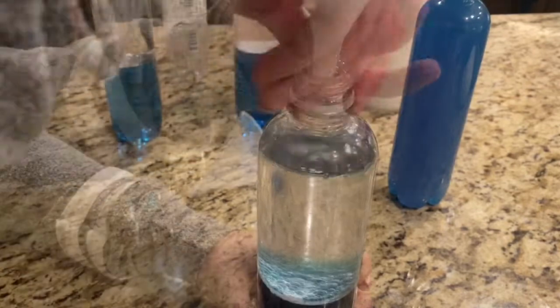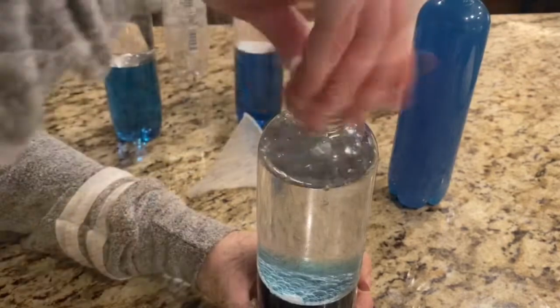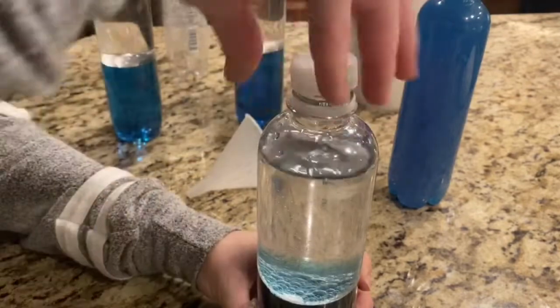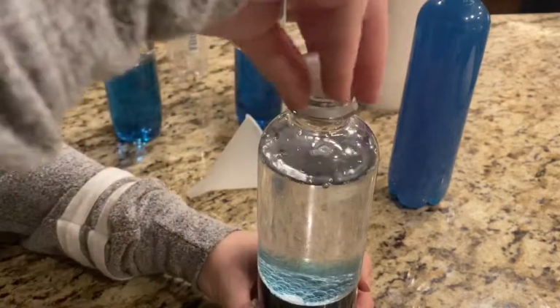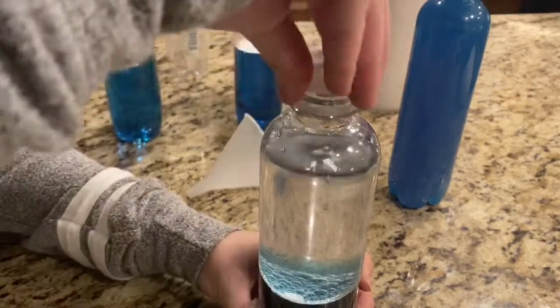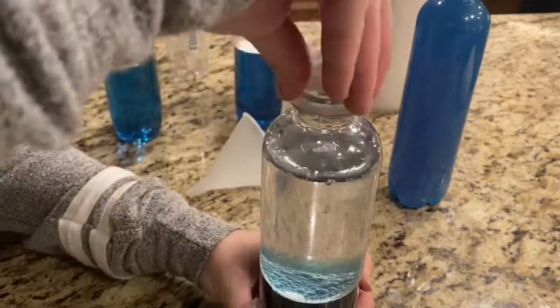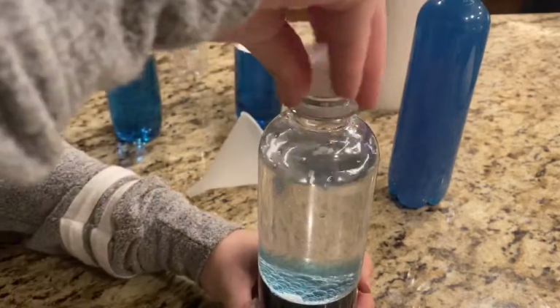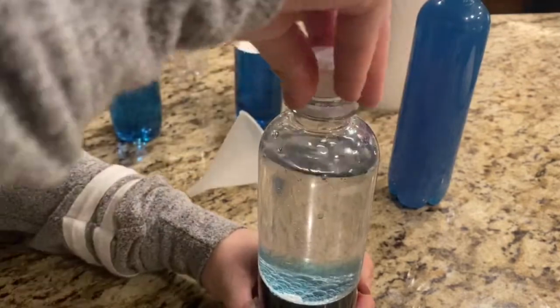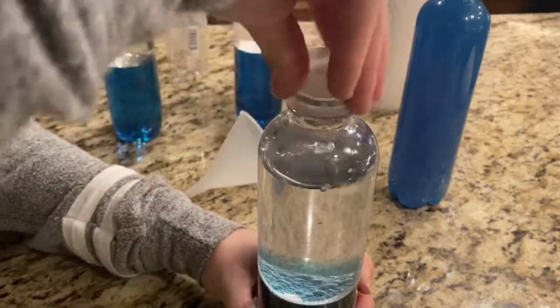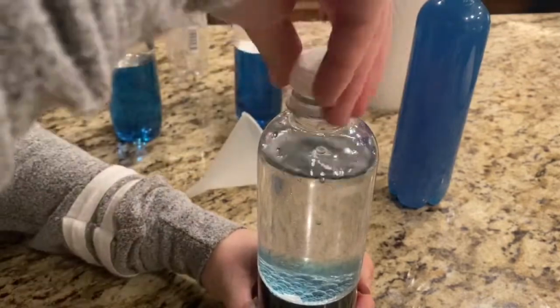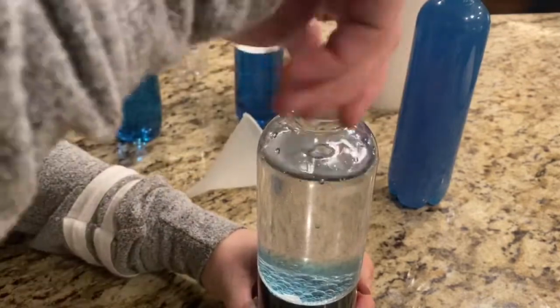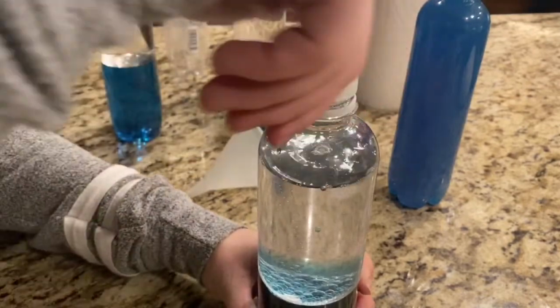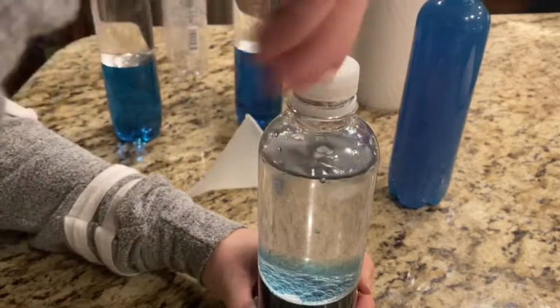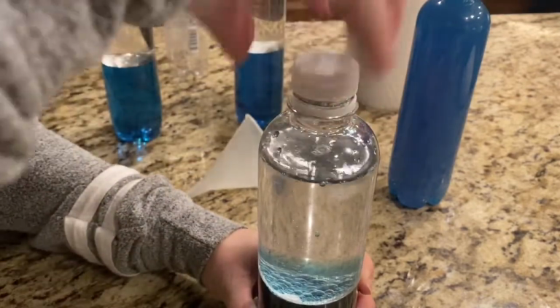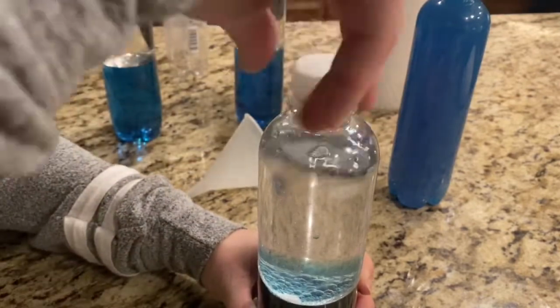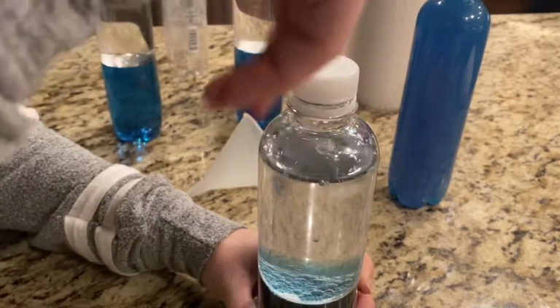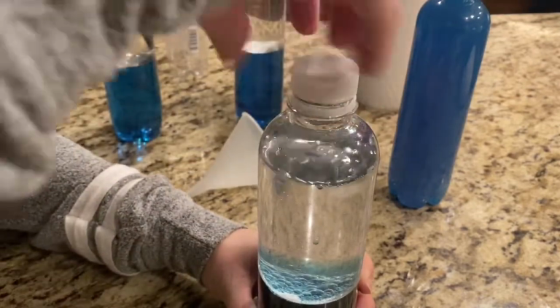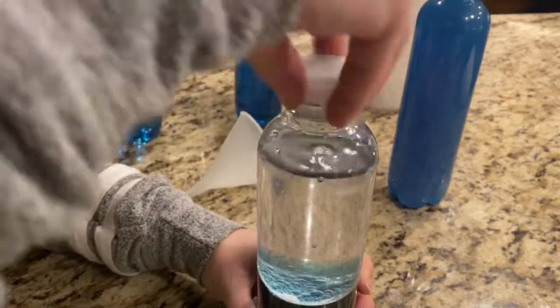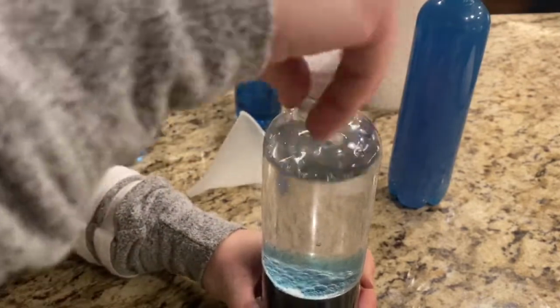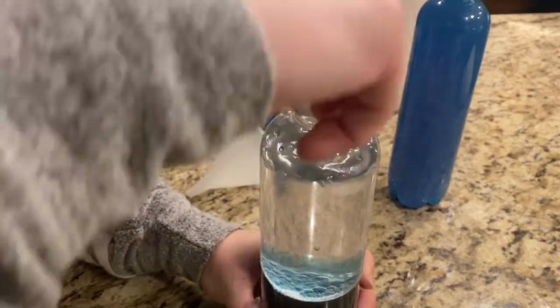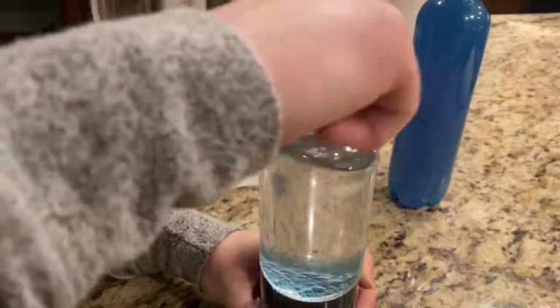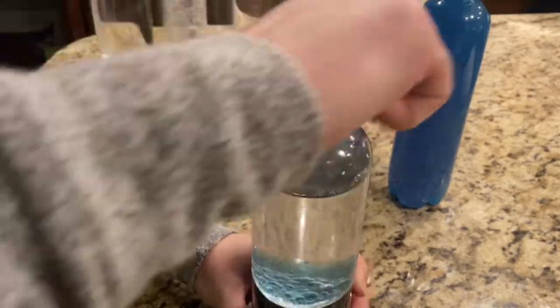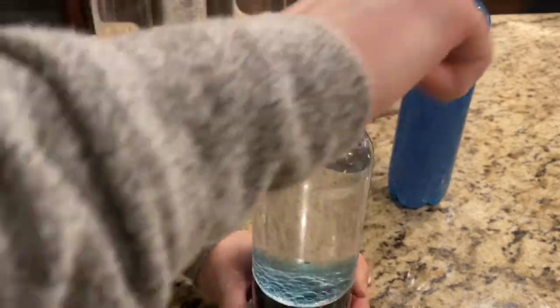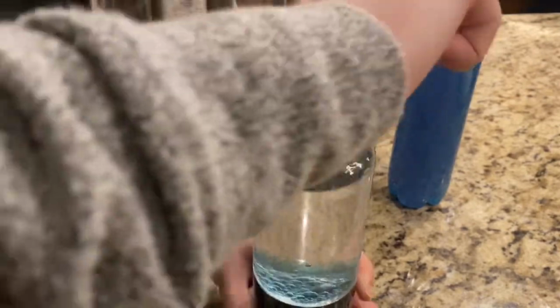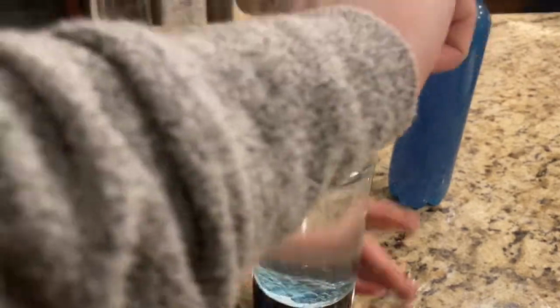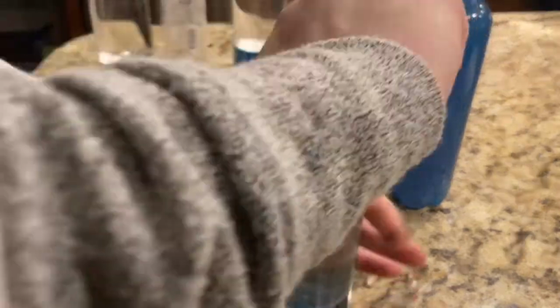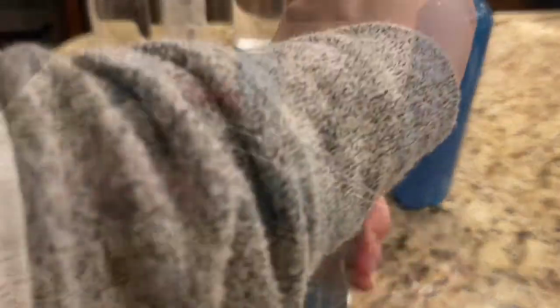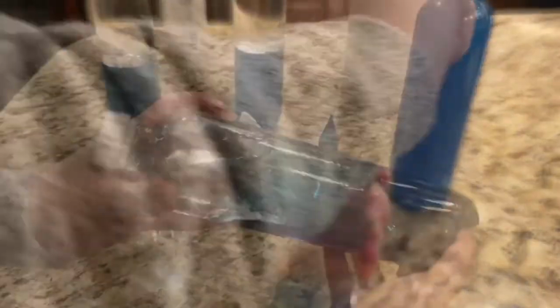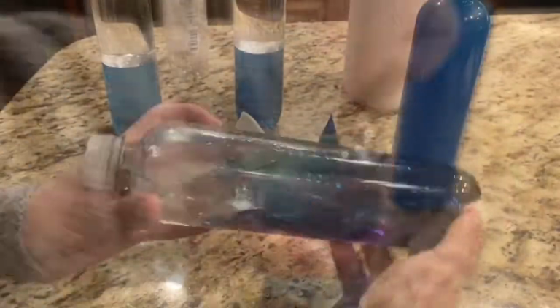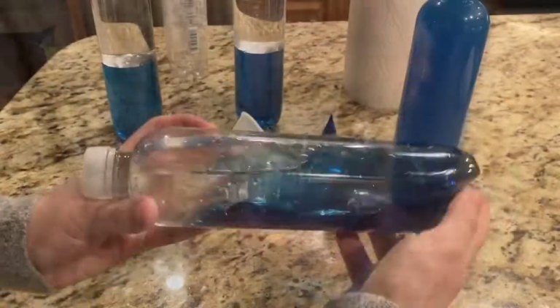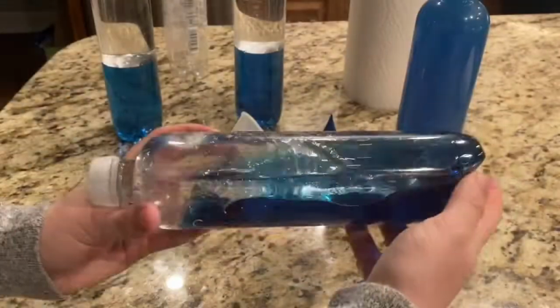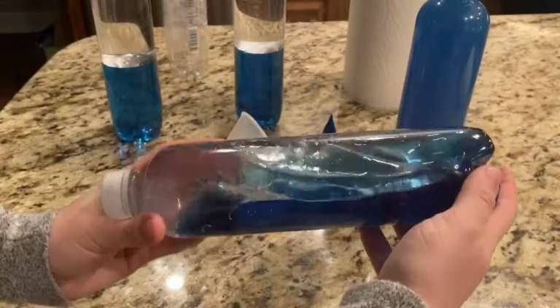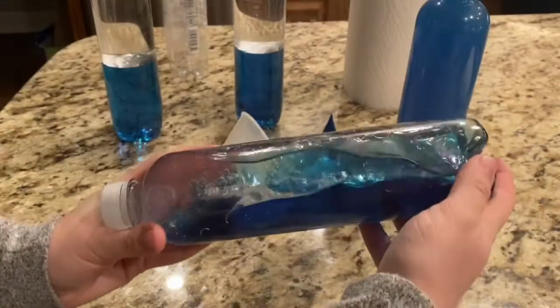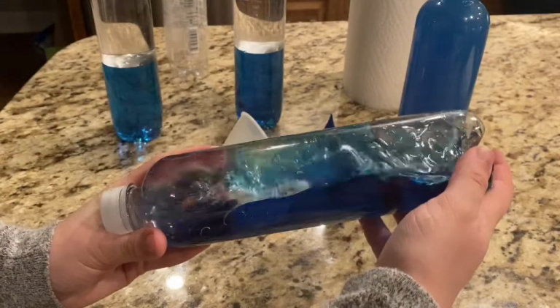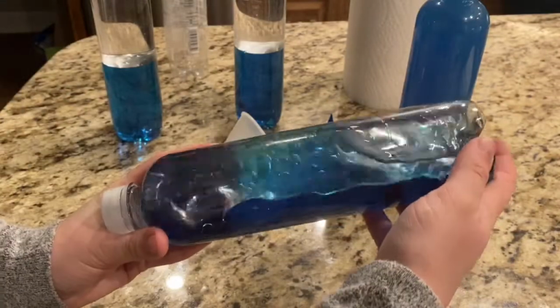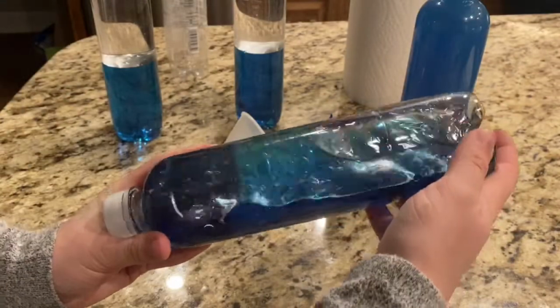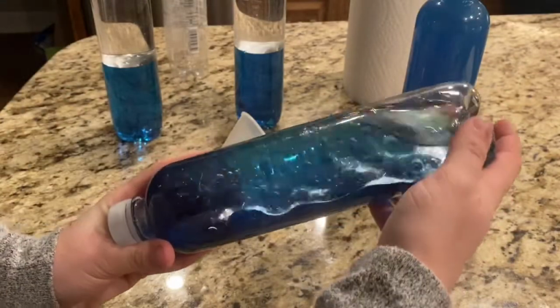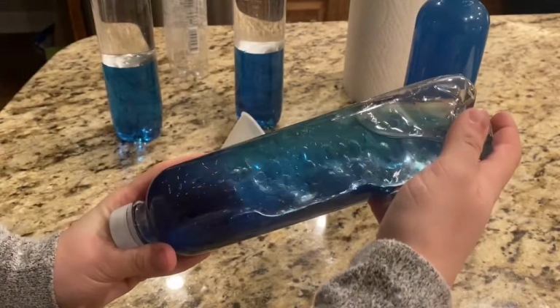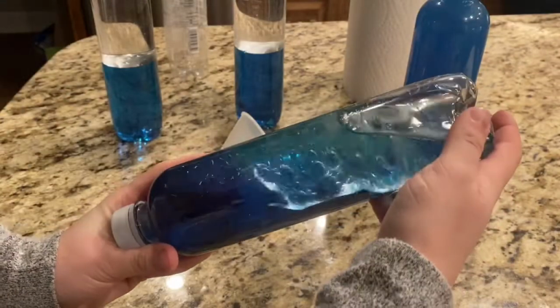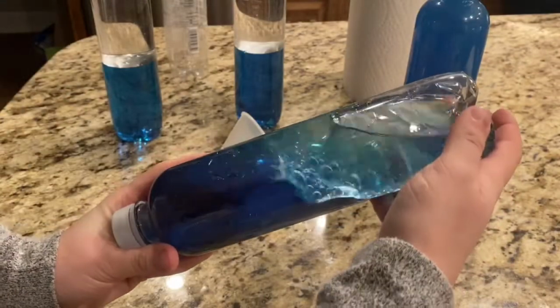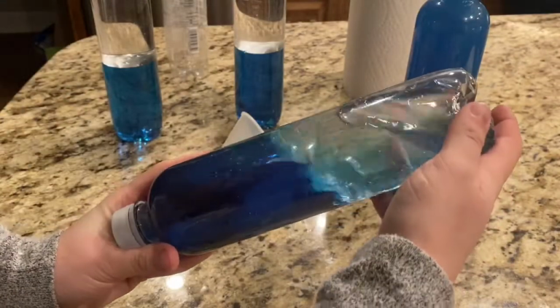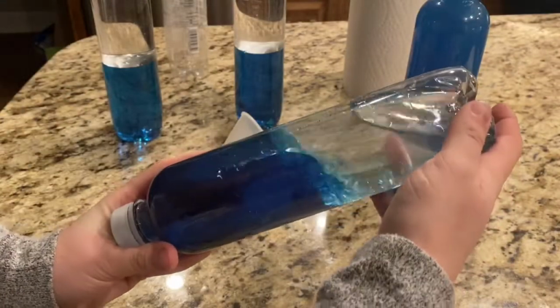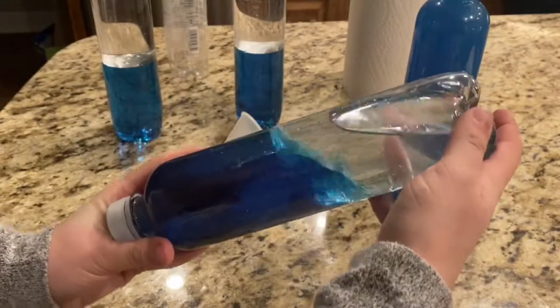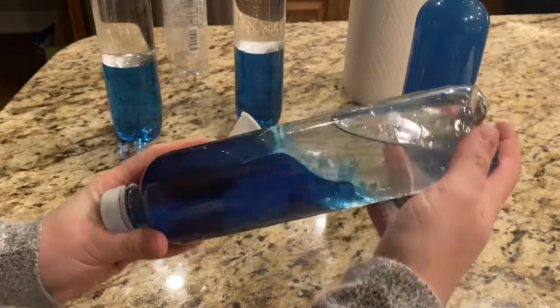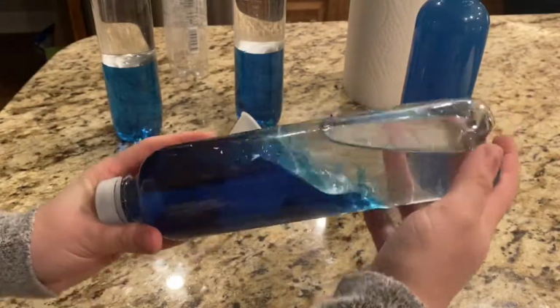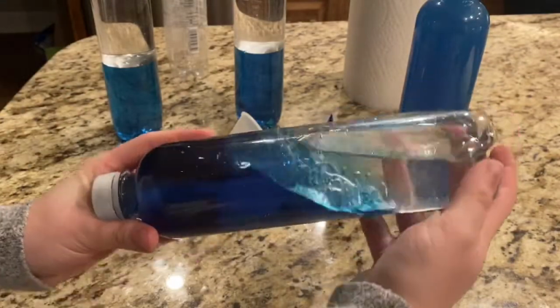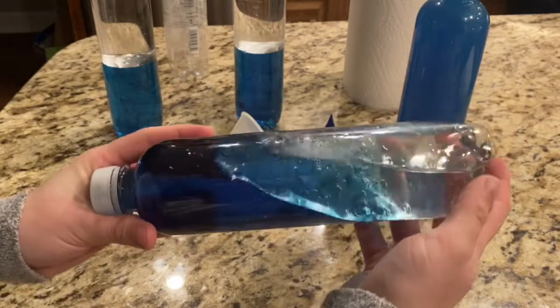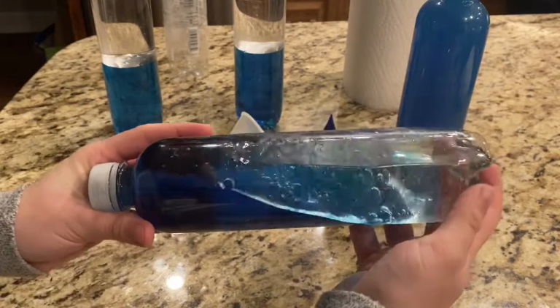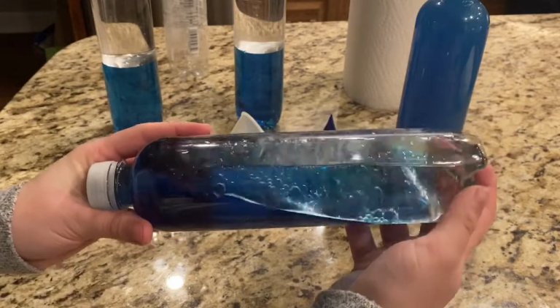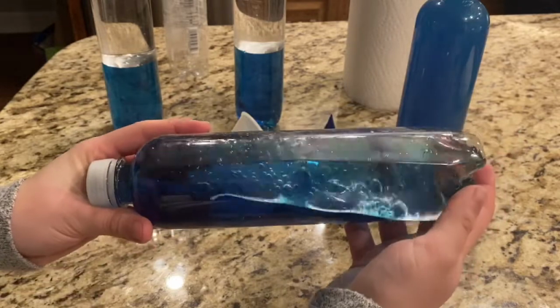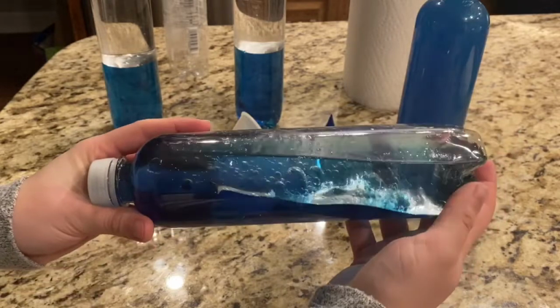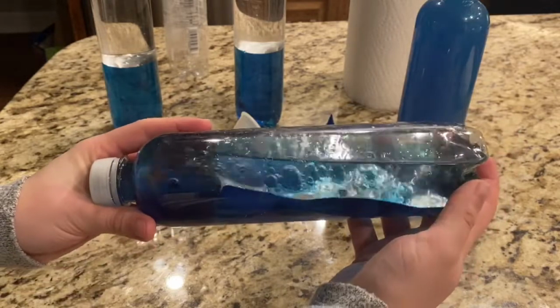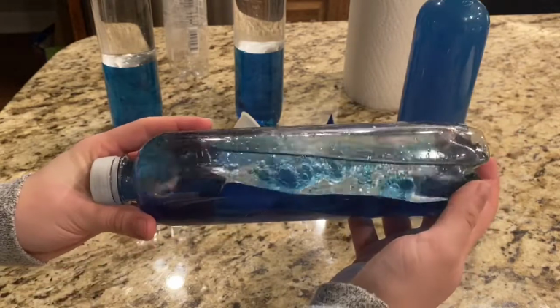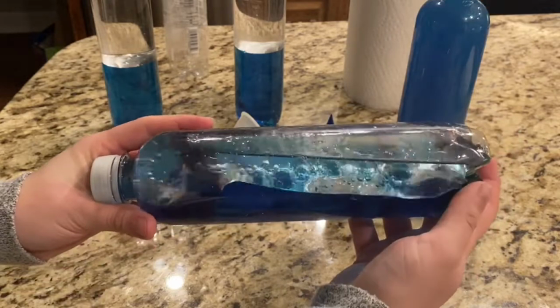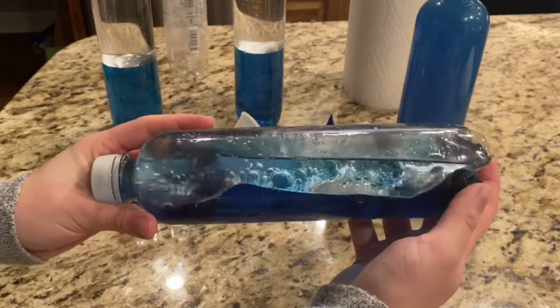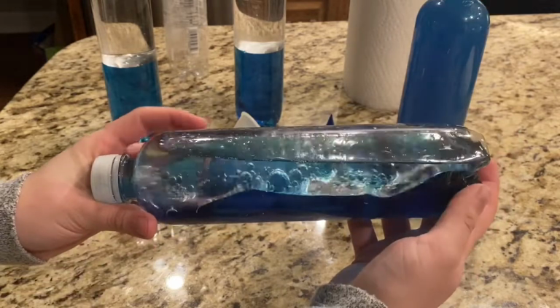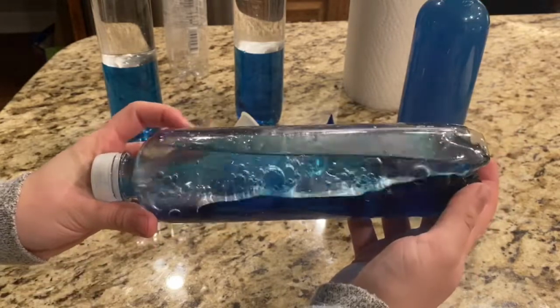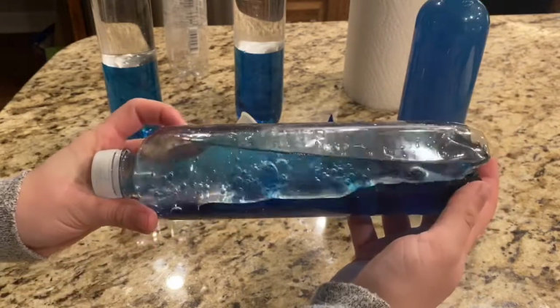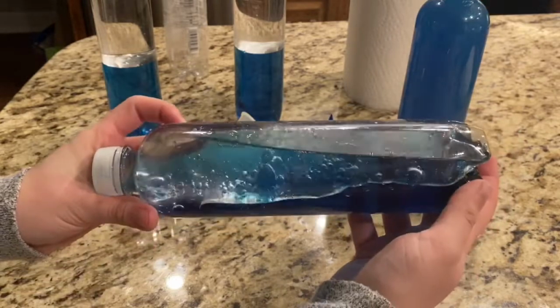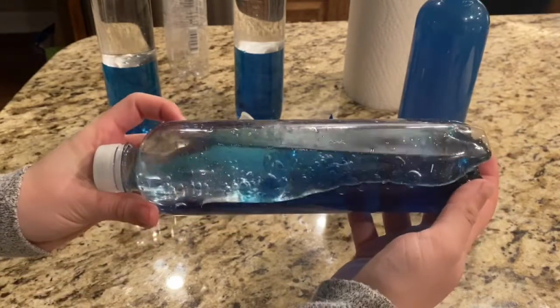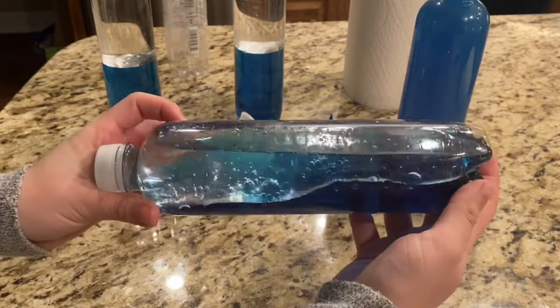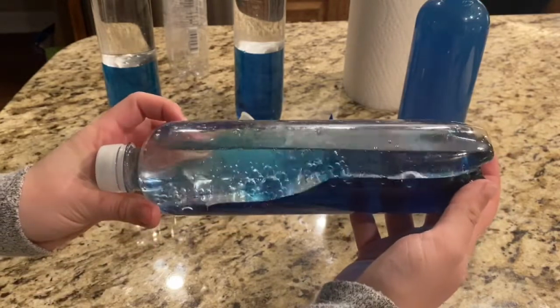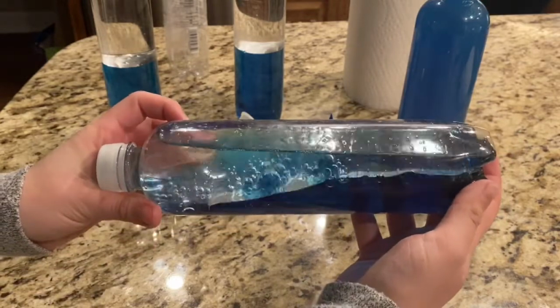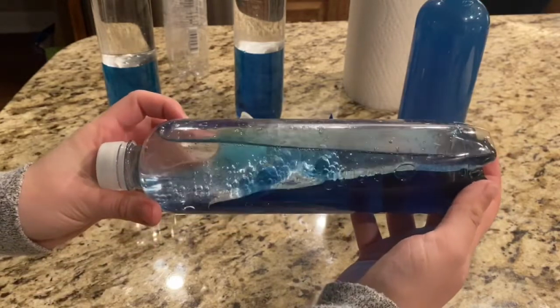Don't forget to put the lid on. And voila, here is your buoyancy bottle. Have fun!